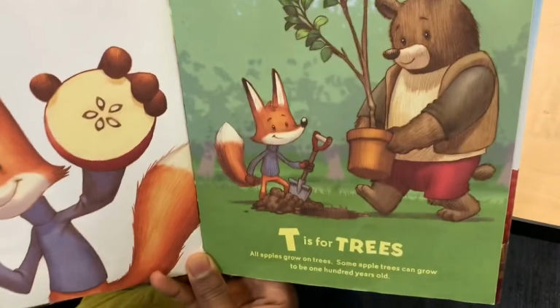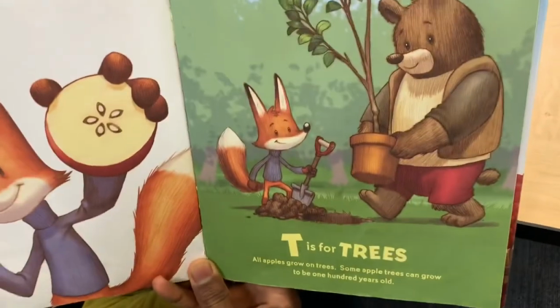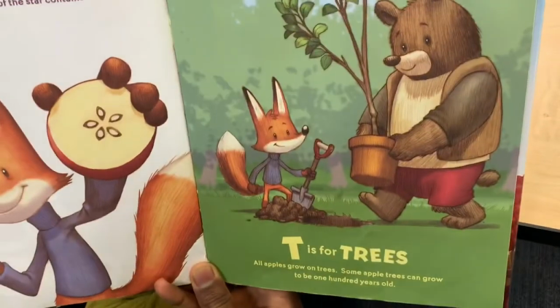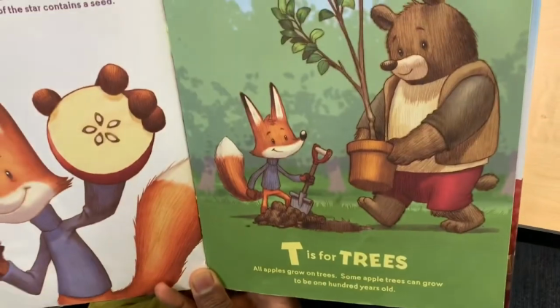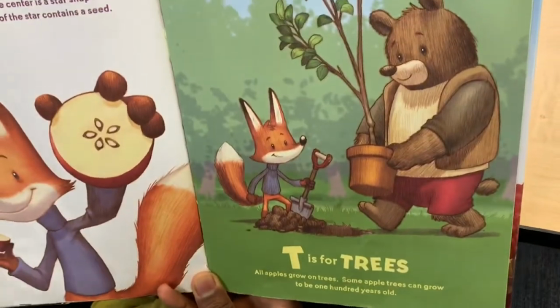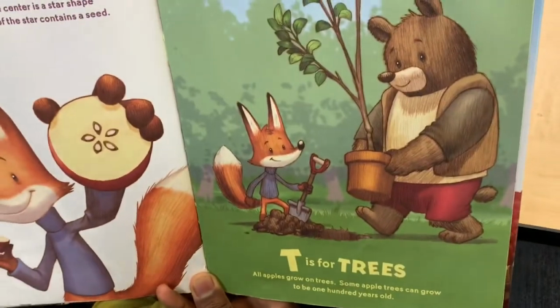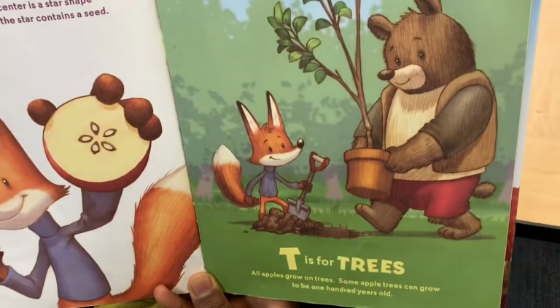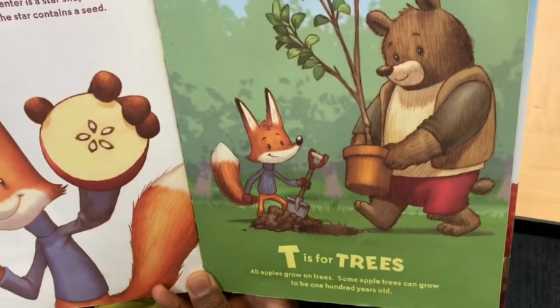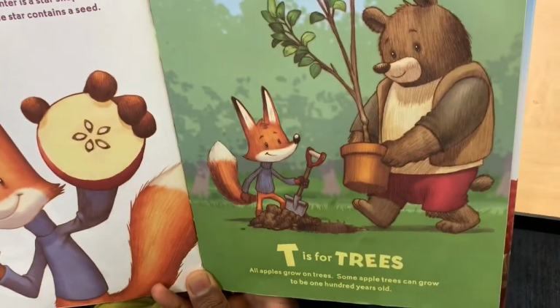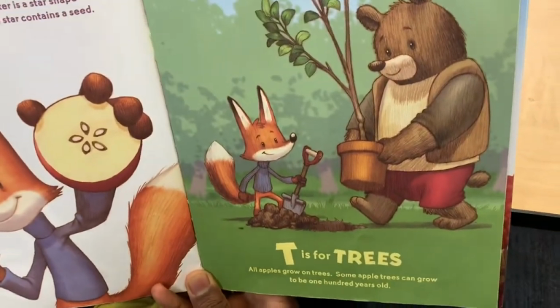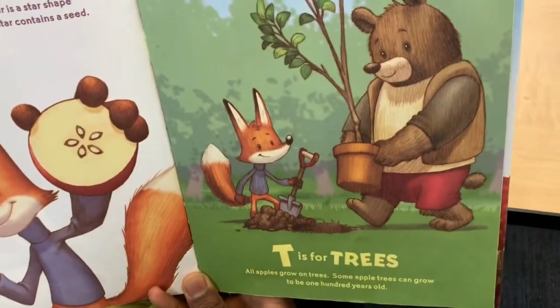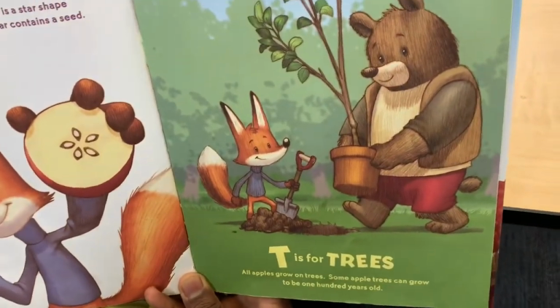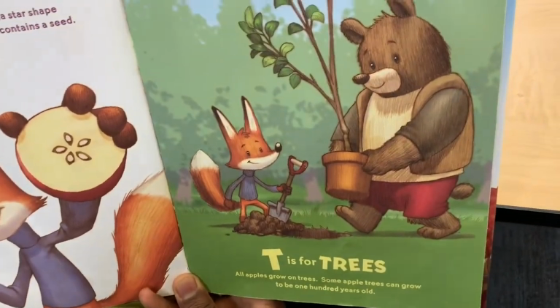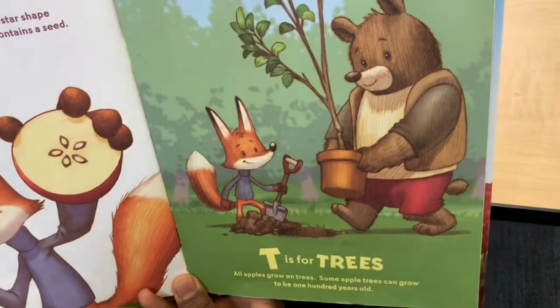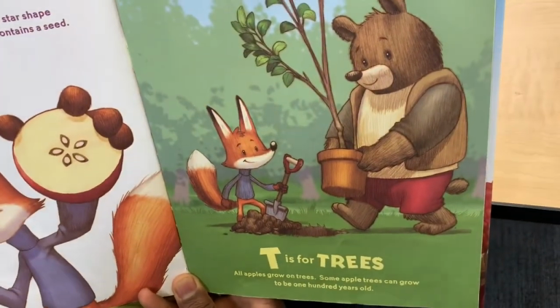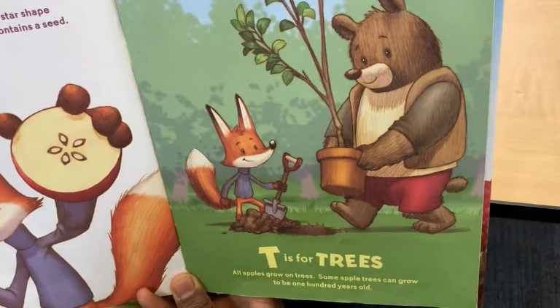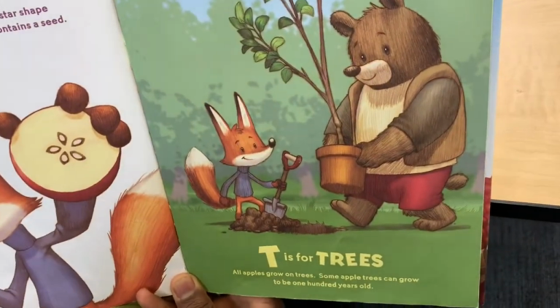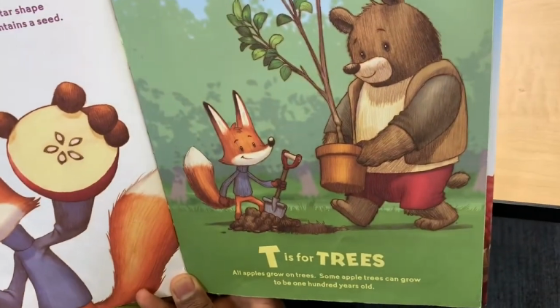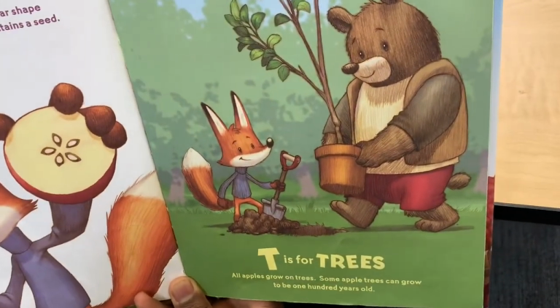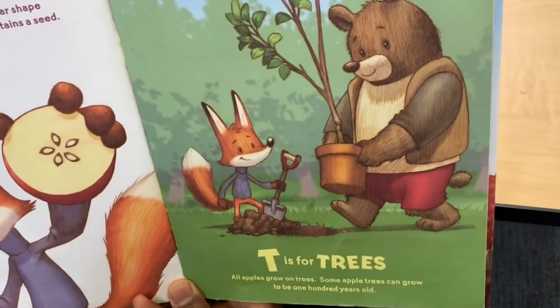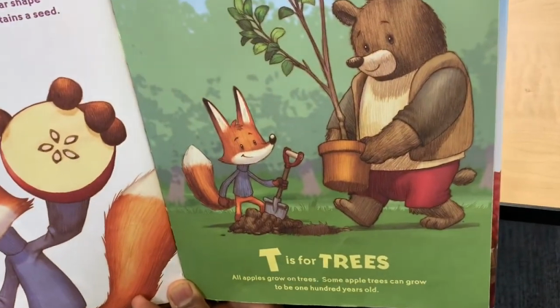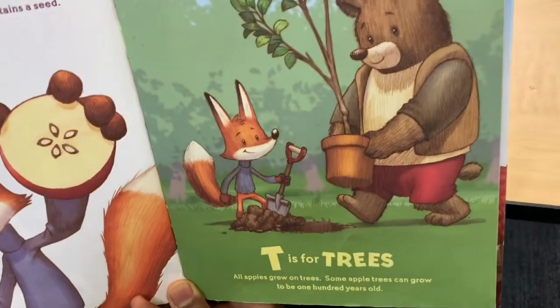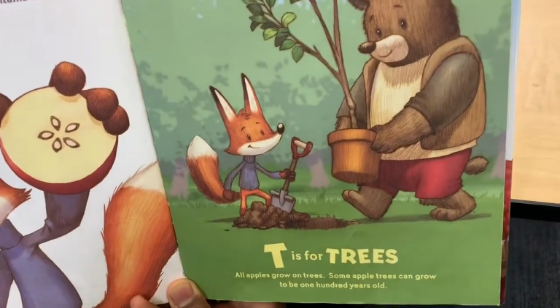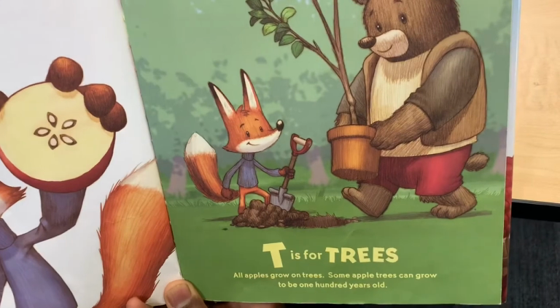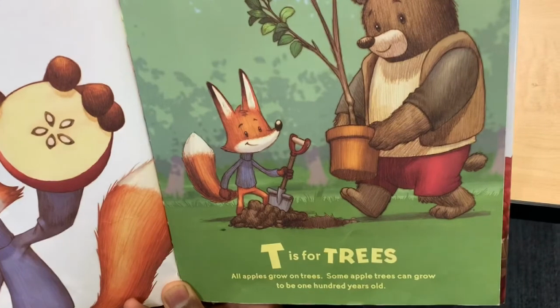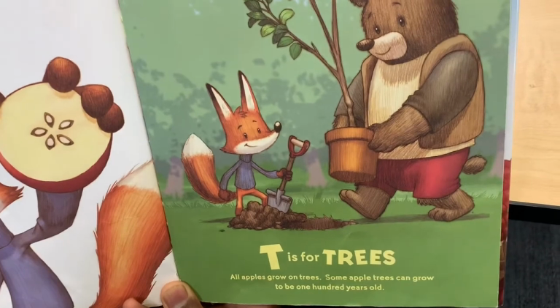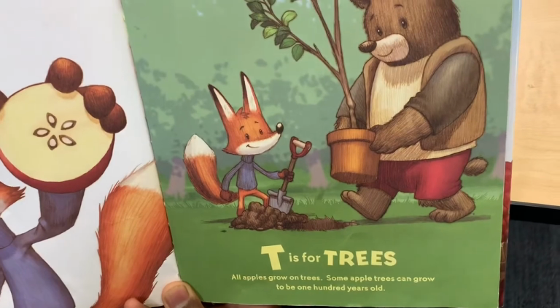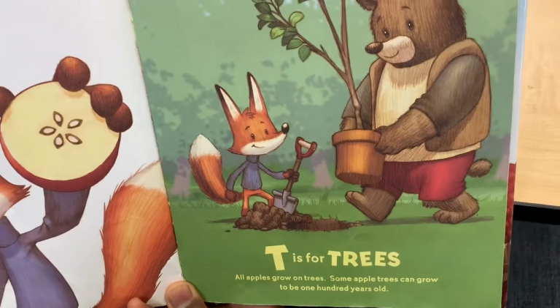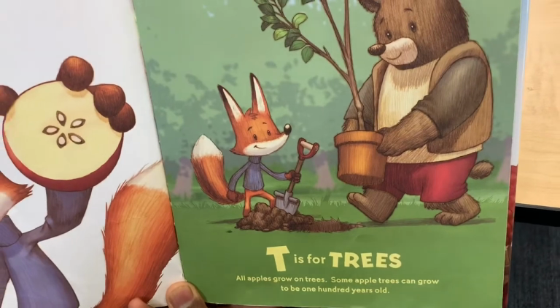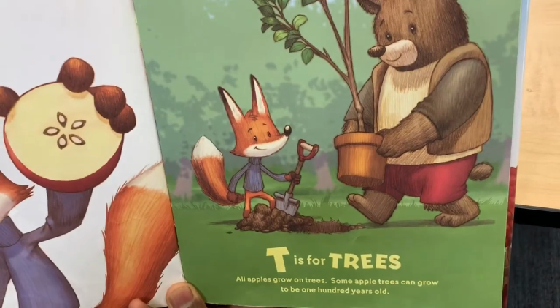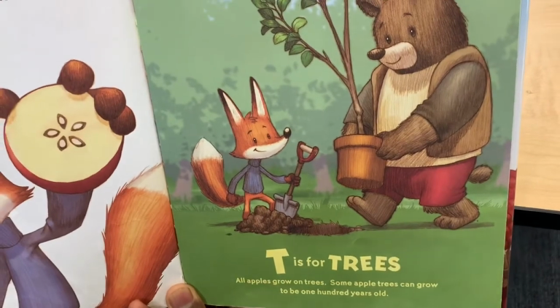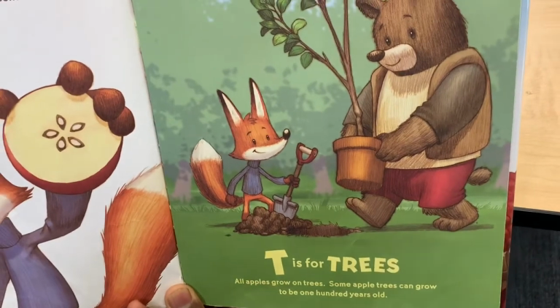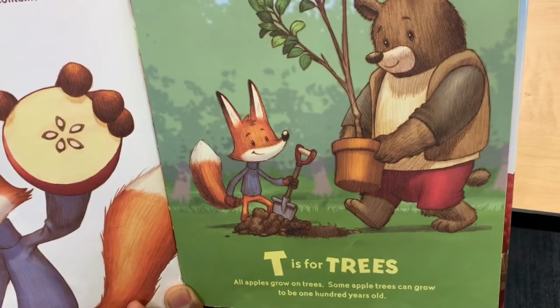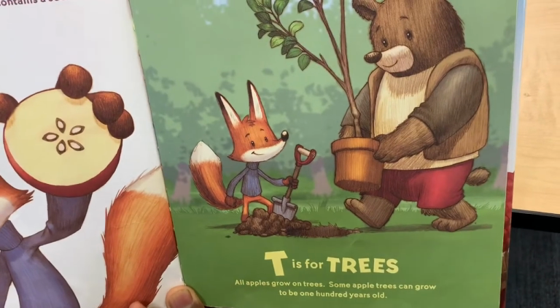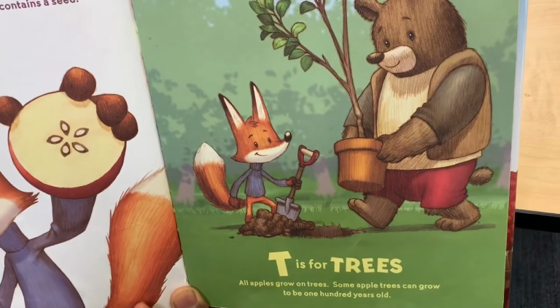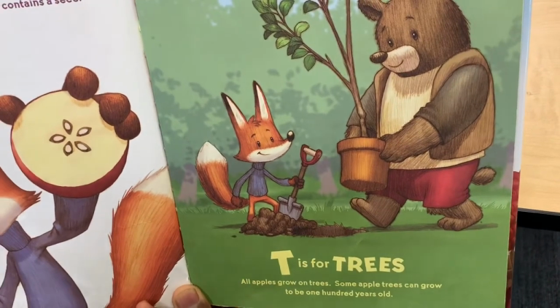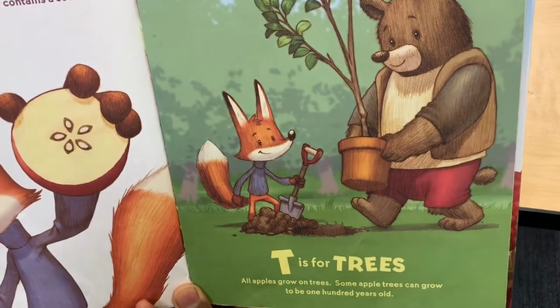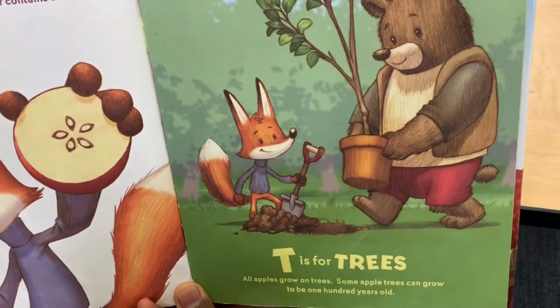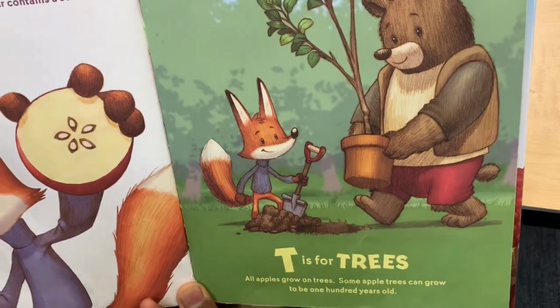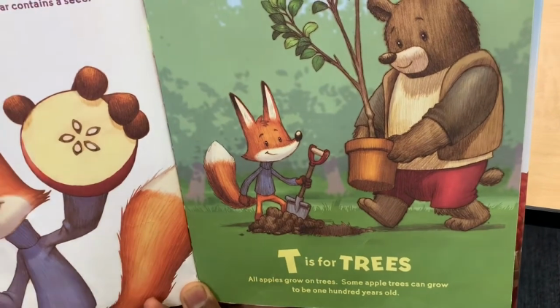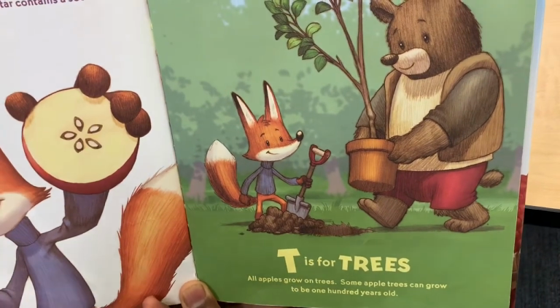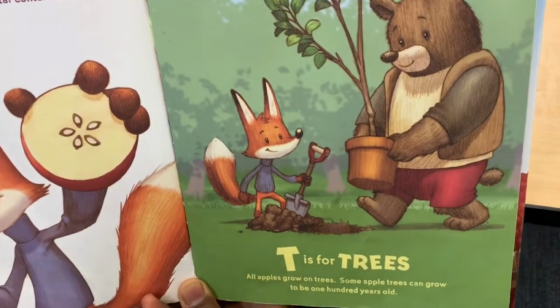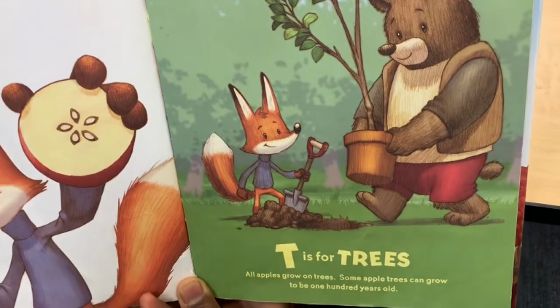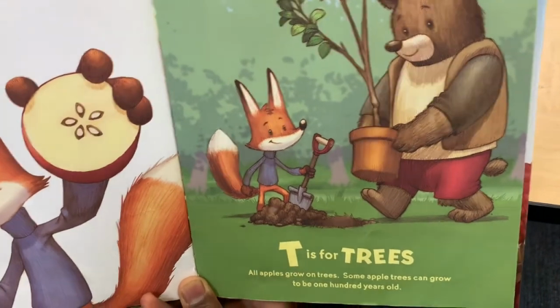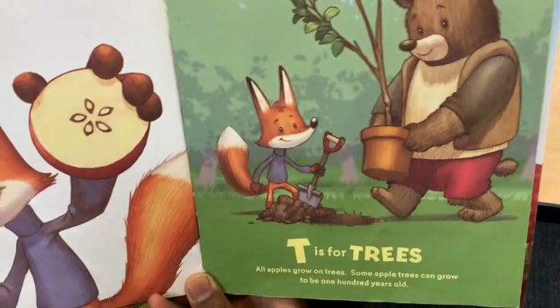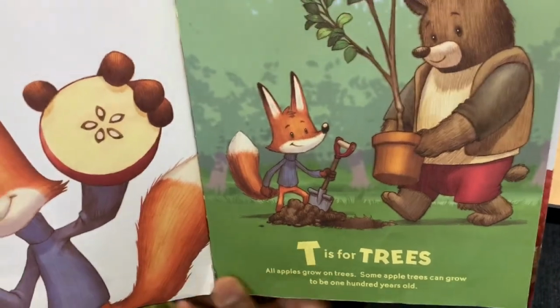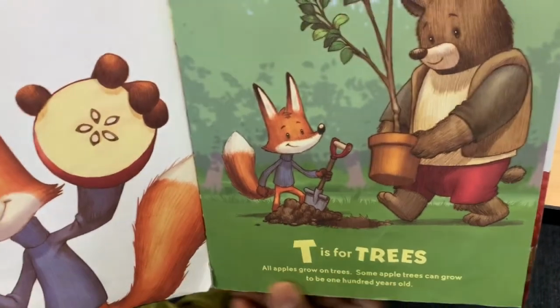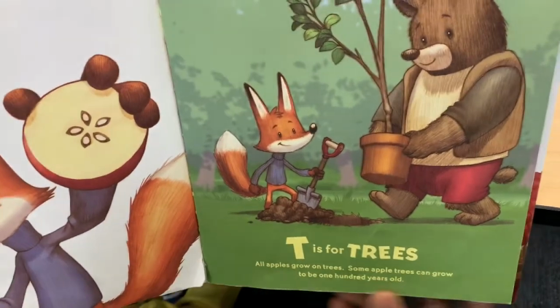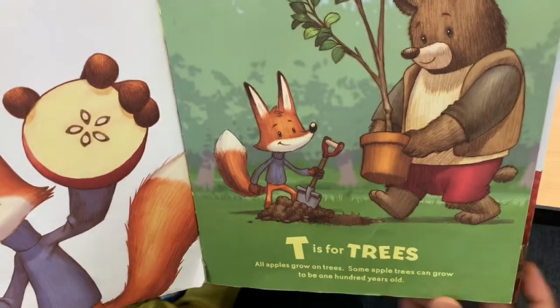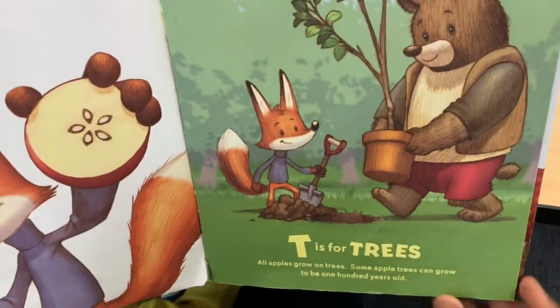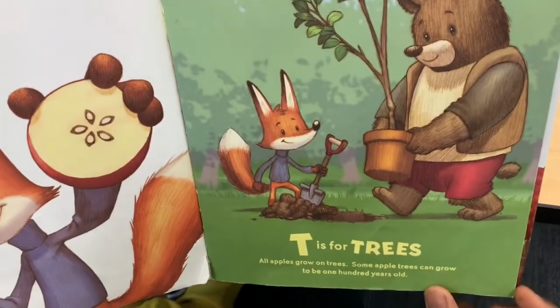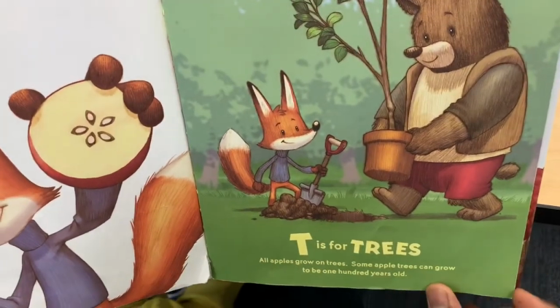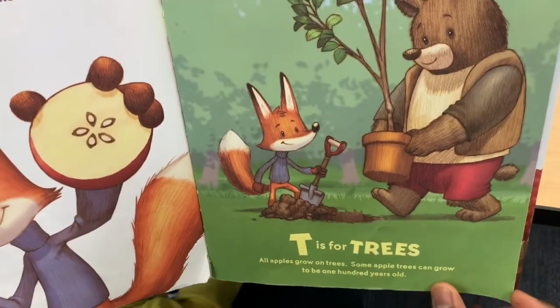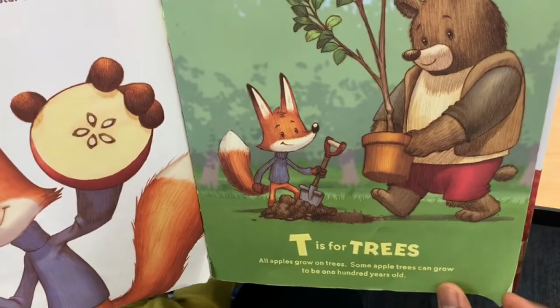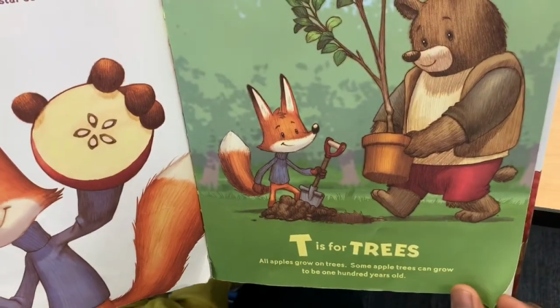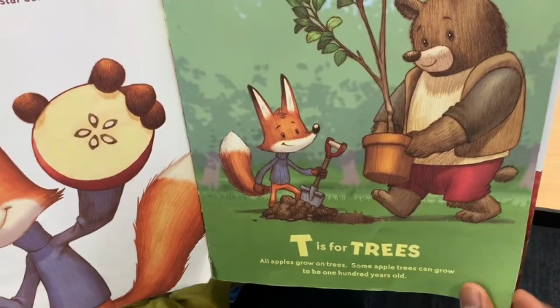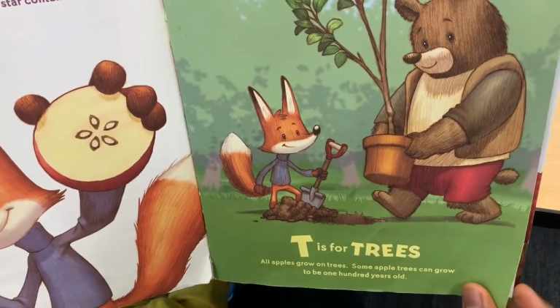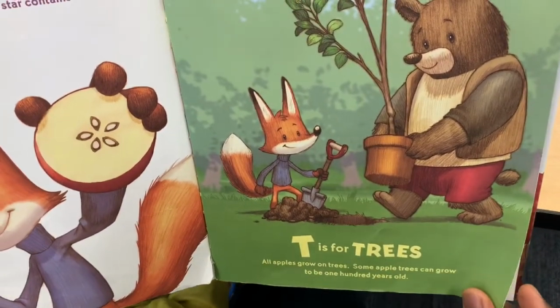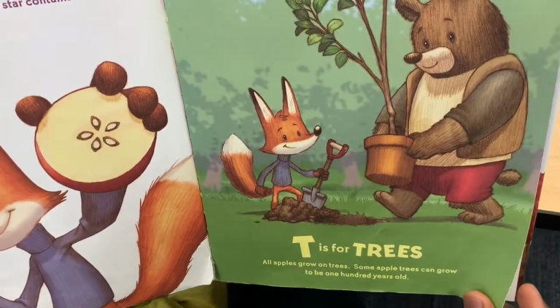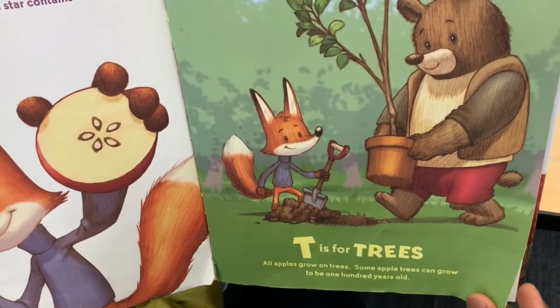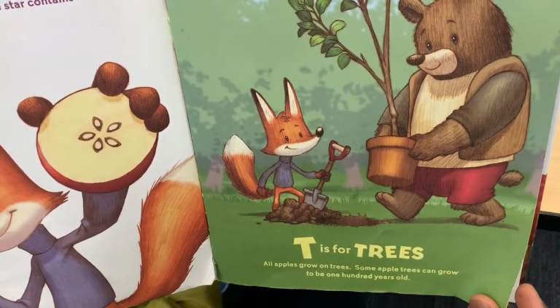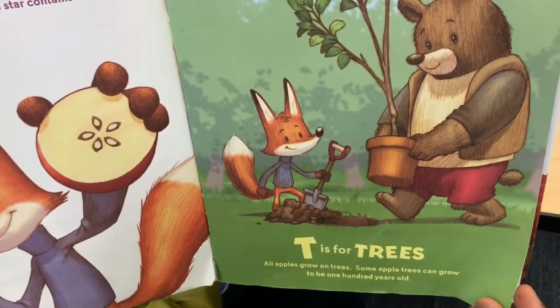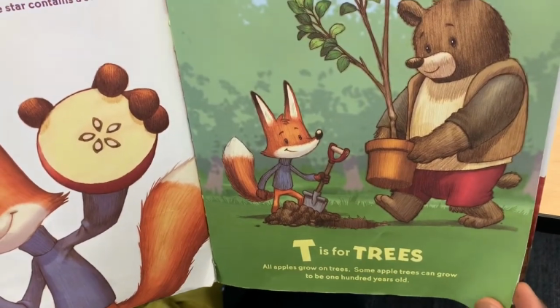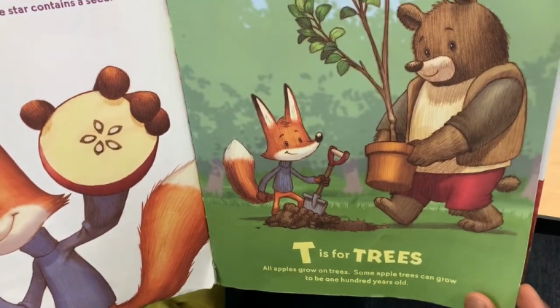T is for Trees. All apples grow on trees. Some apple trees can grow to be 100 years old.